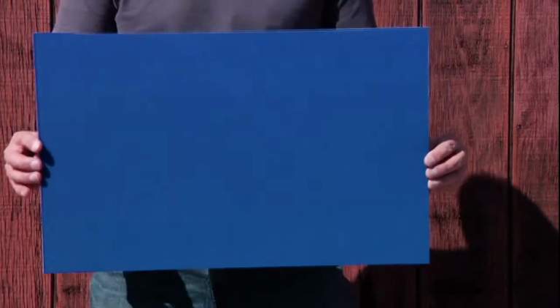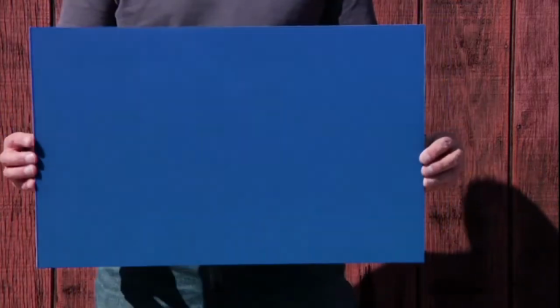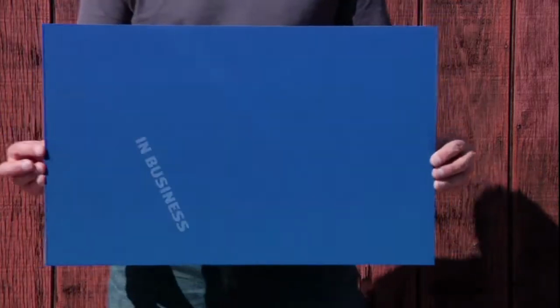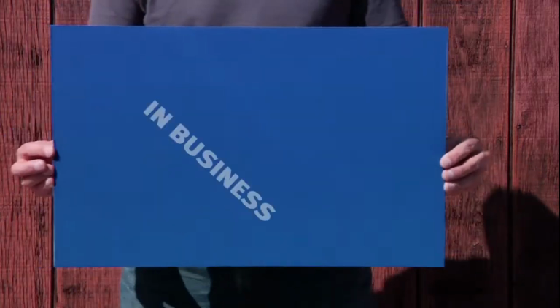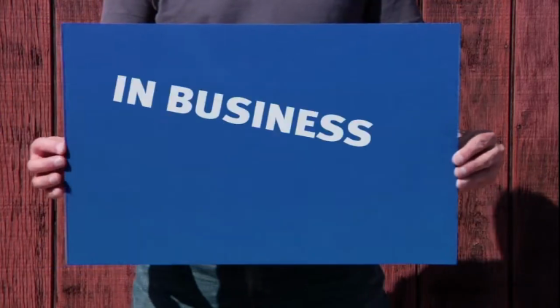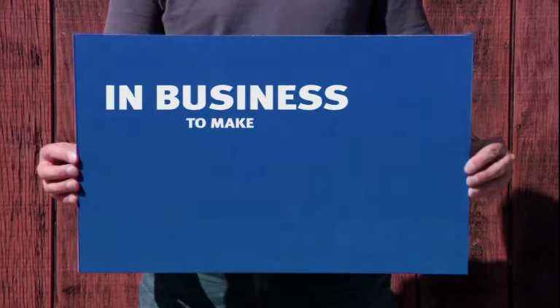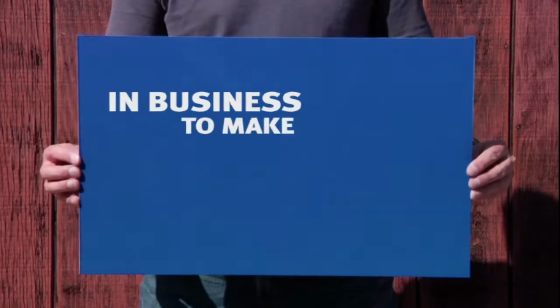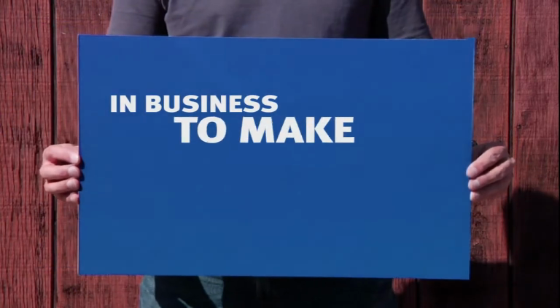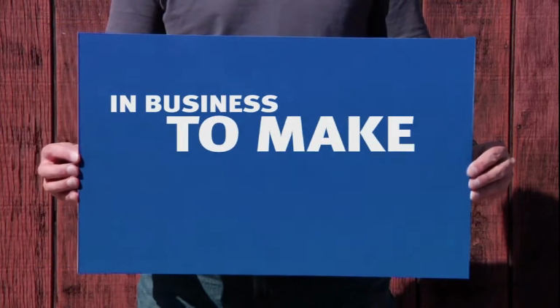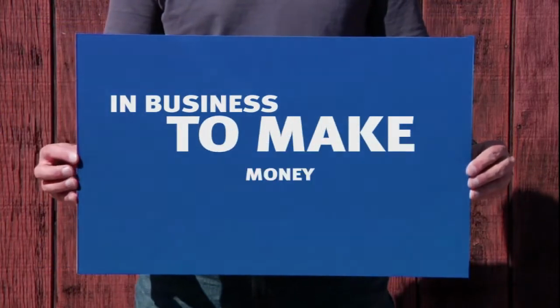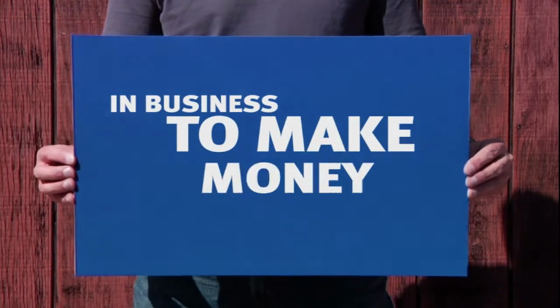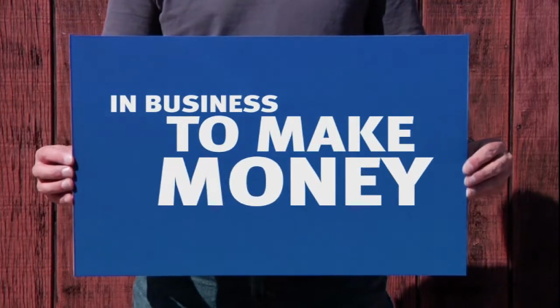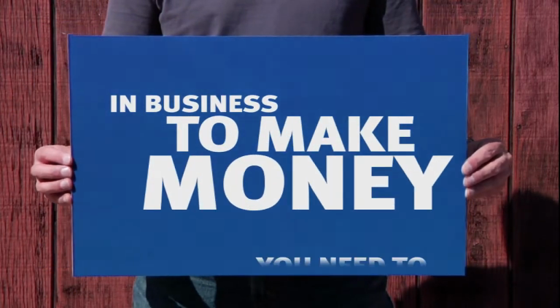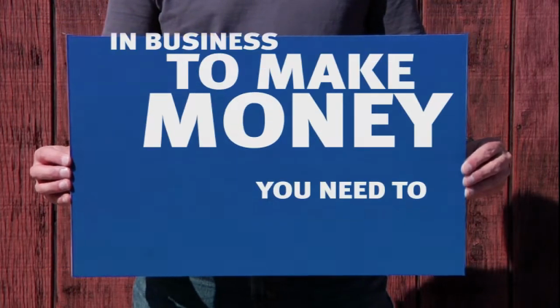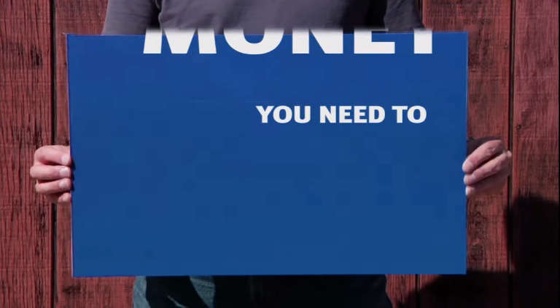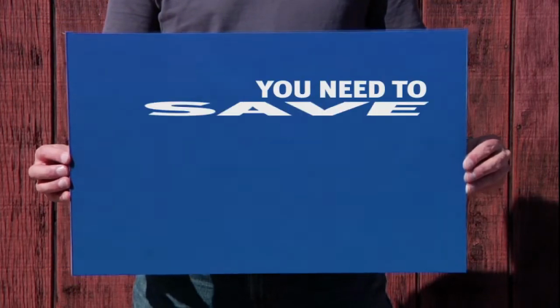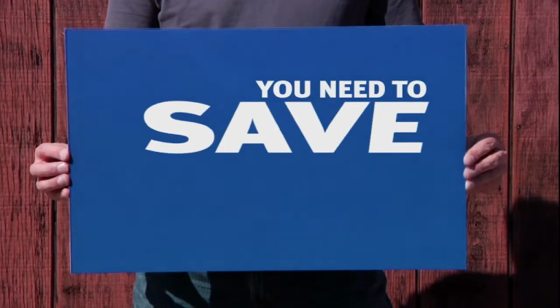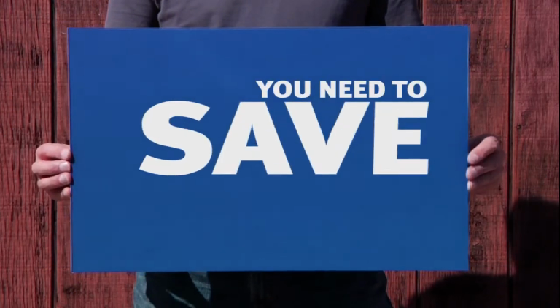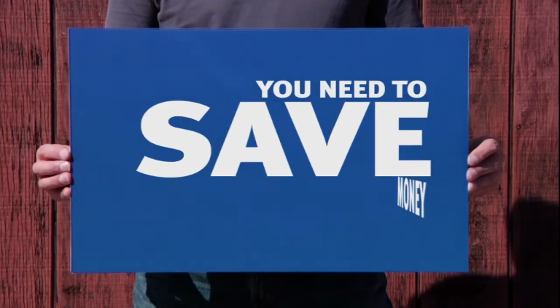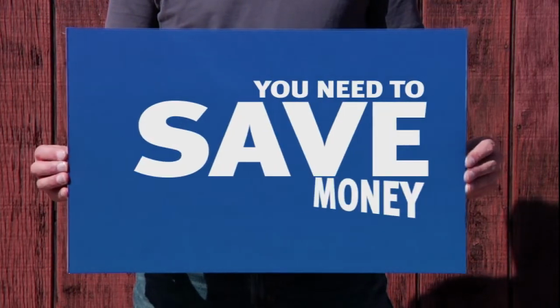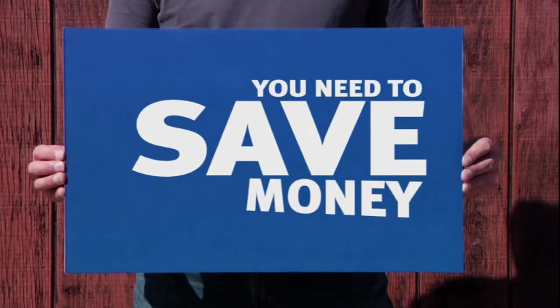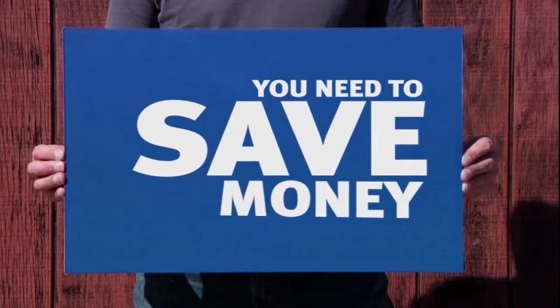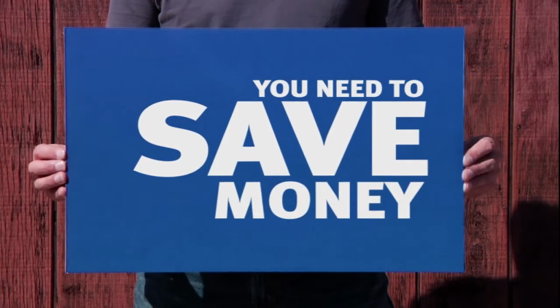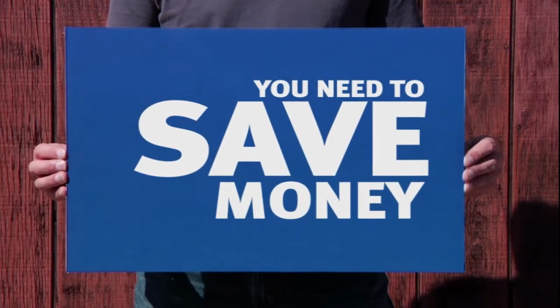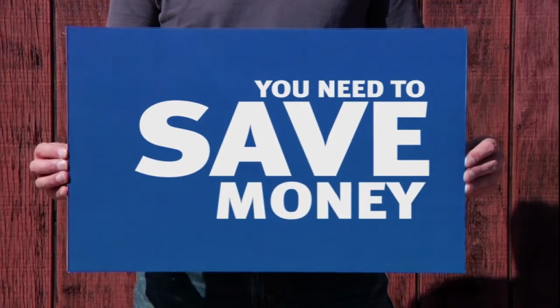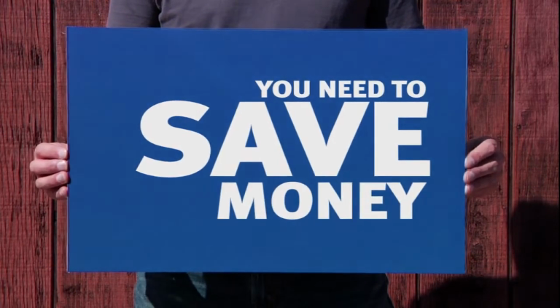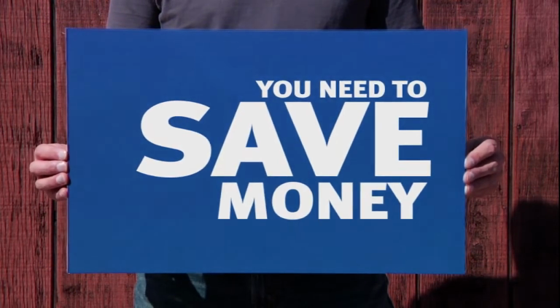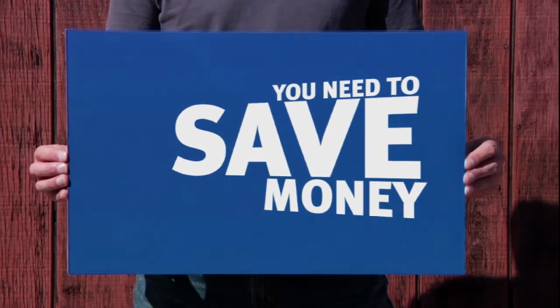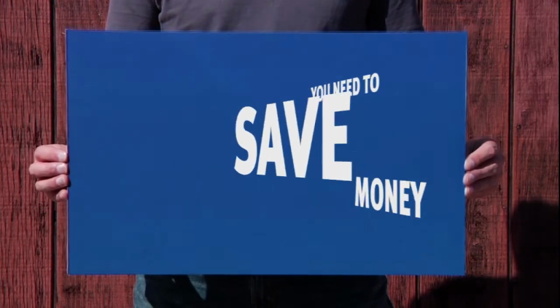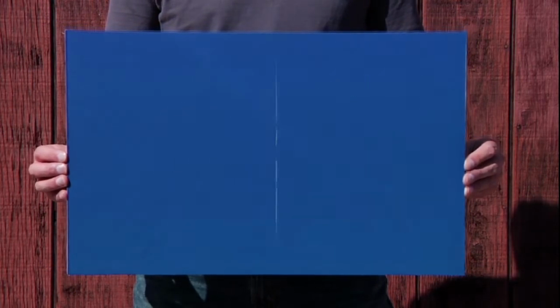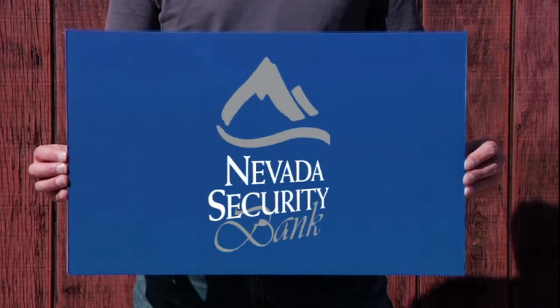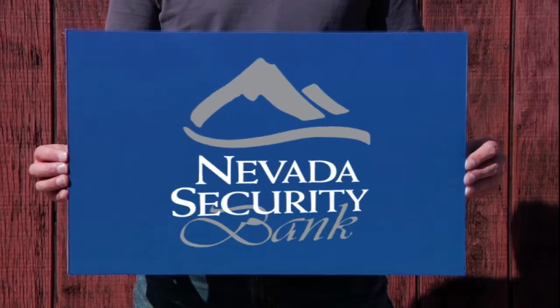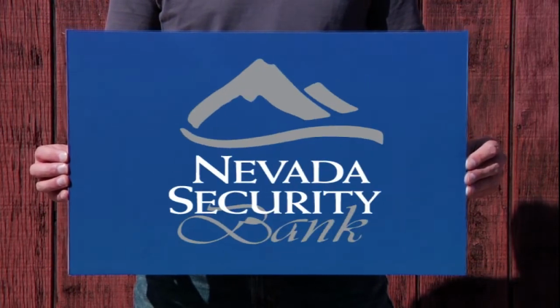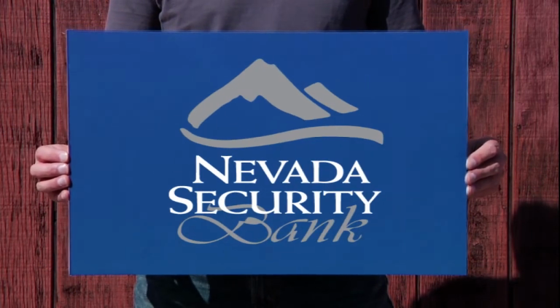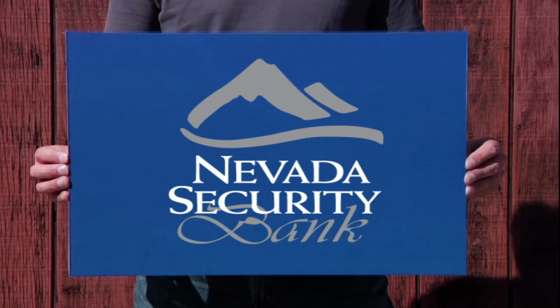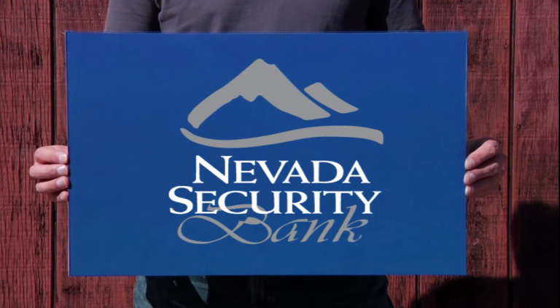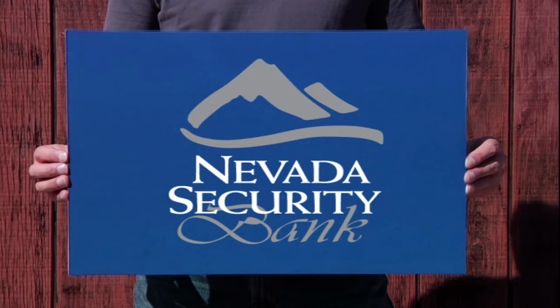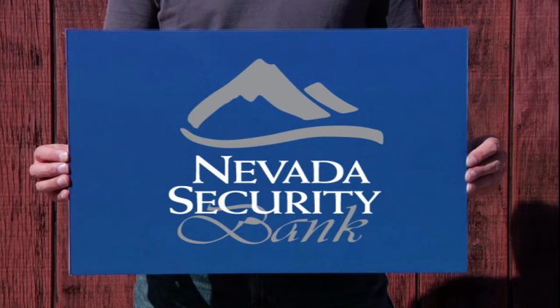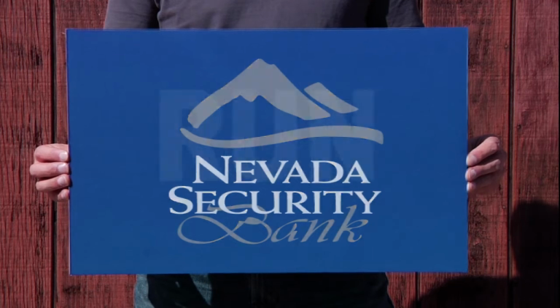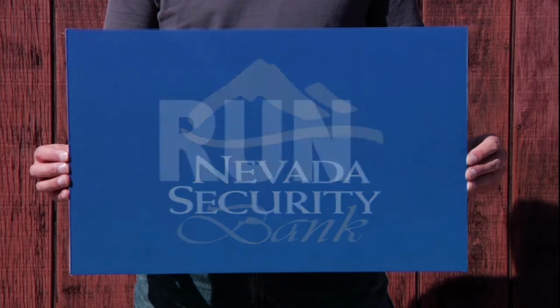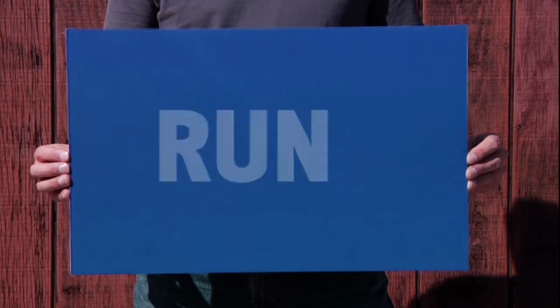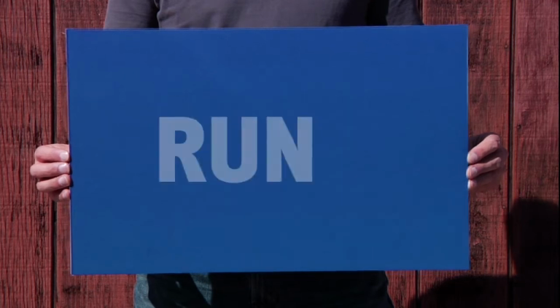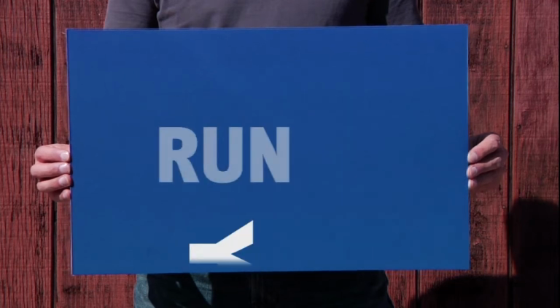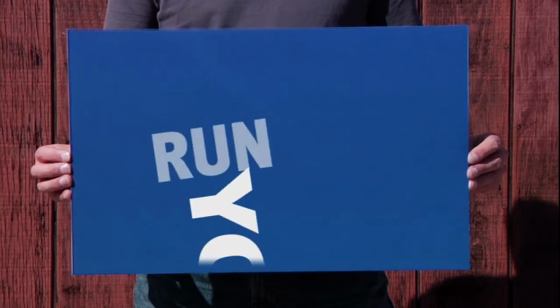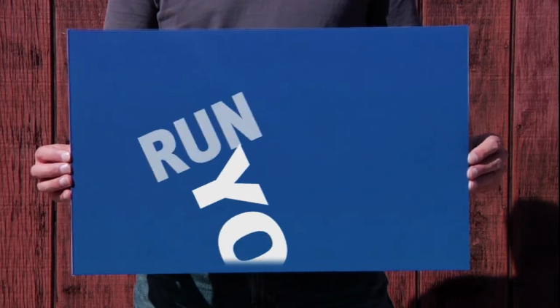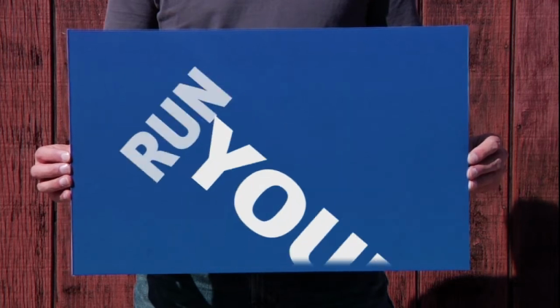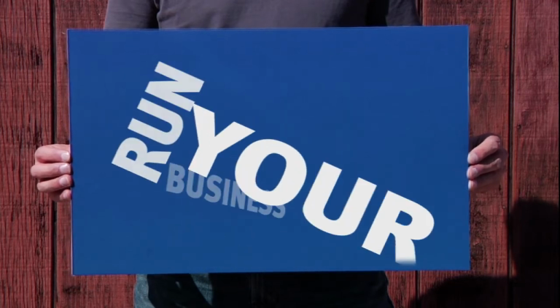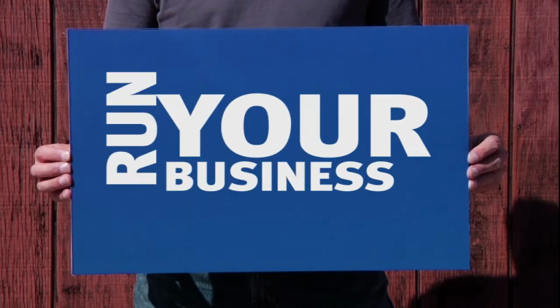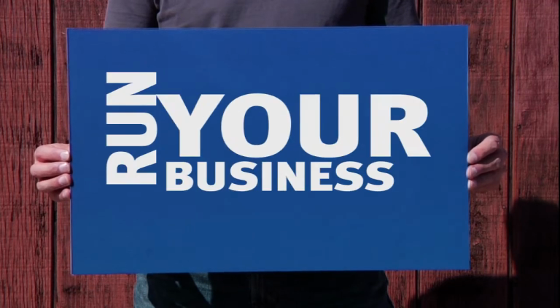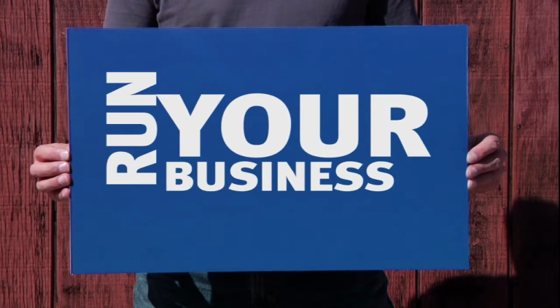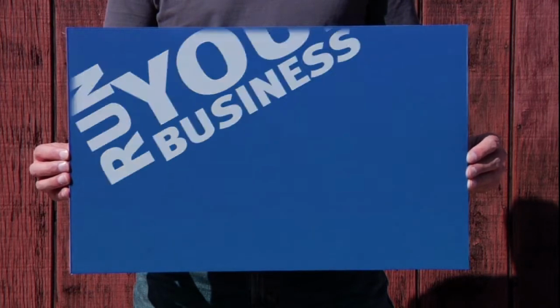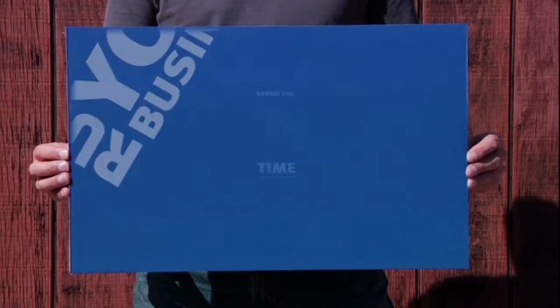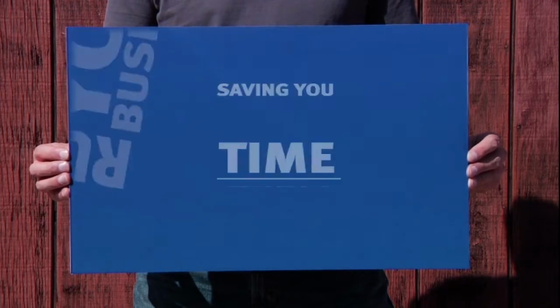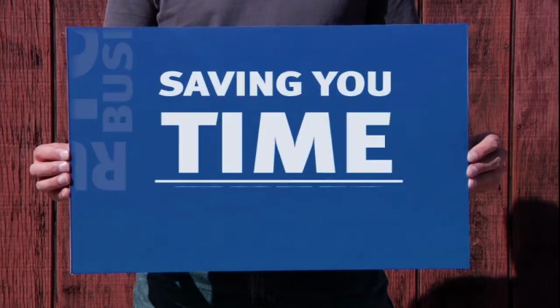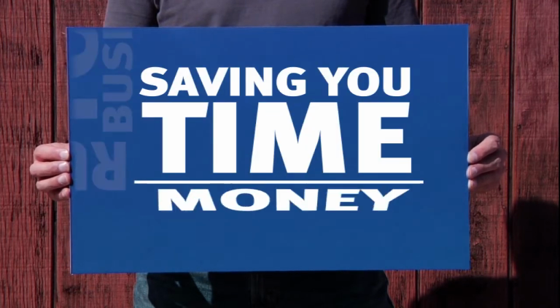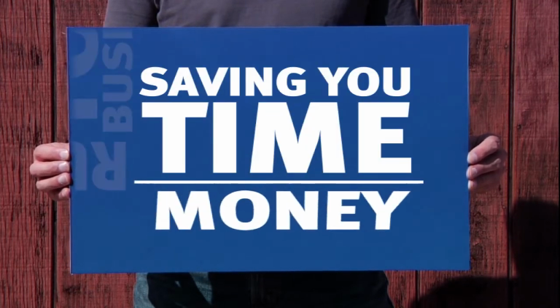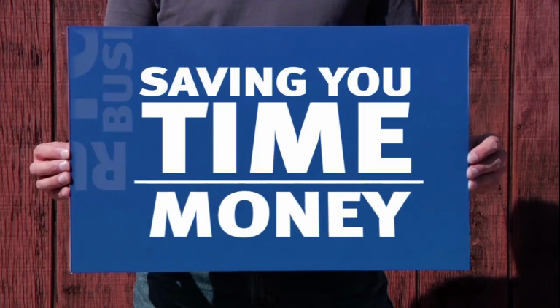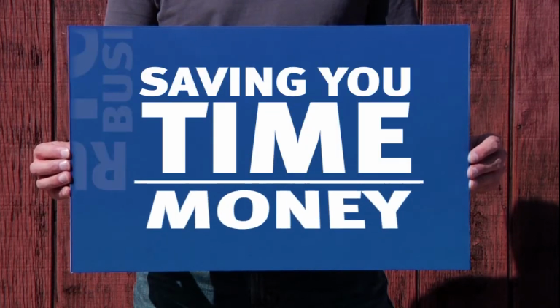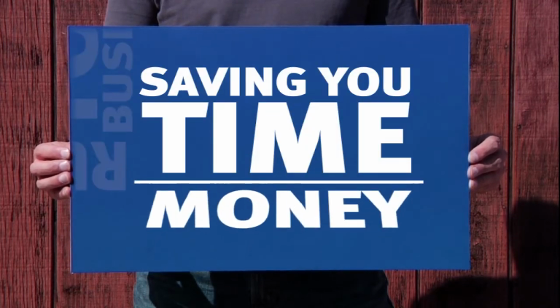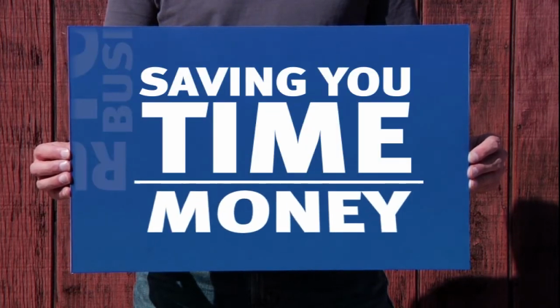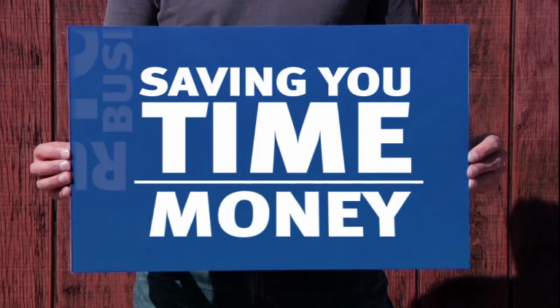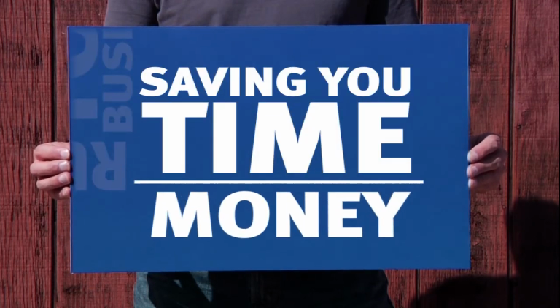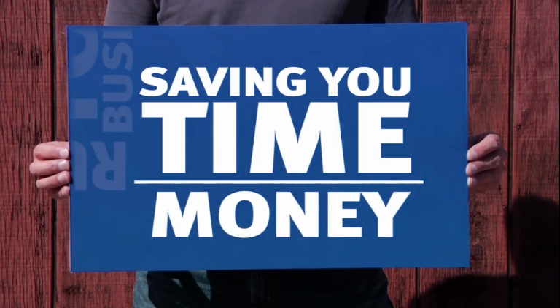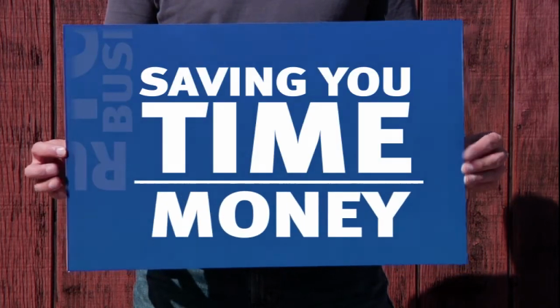In business, to make money, you need to save money. At Nevada Security Bank, we can help you run your business while saving time and money.